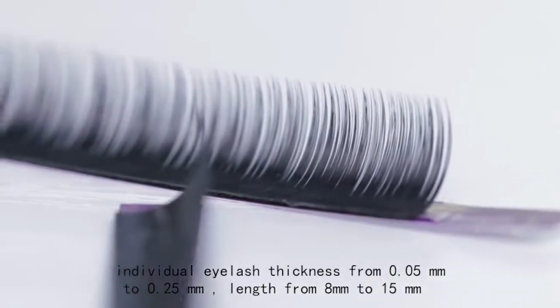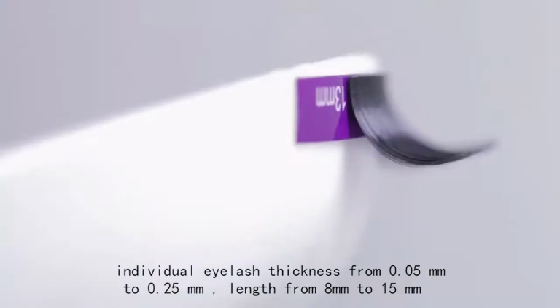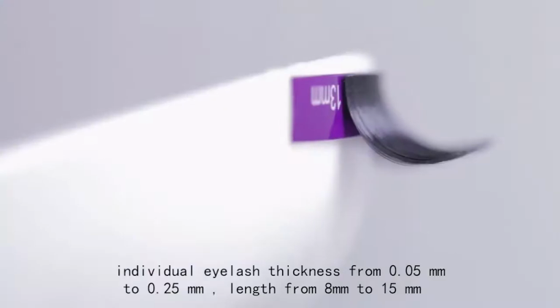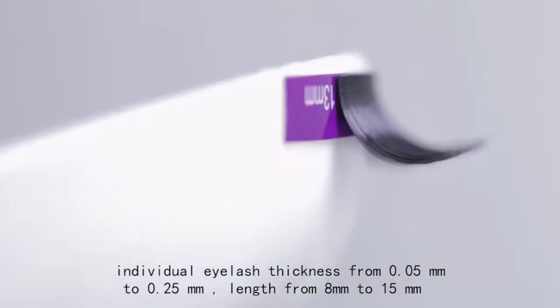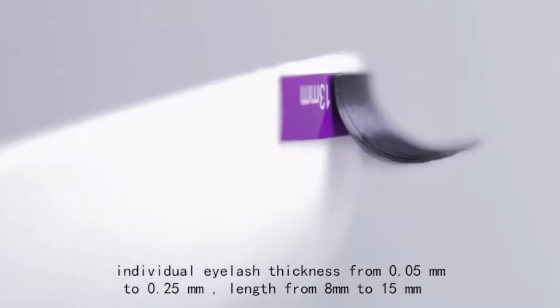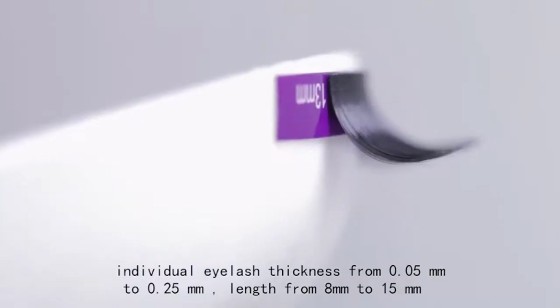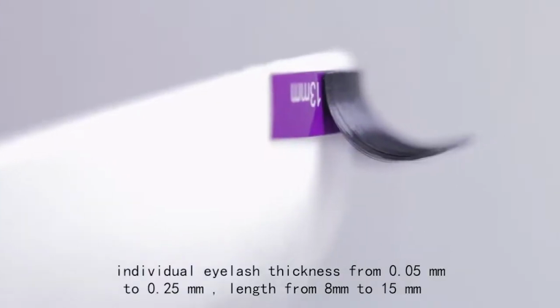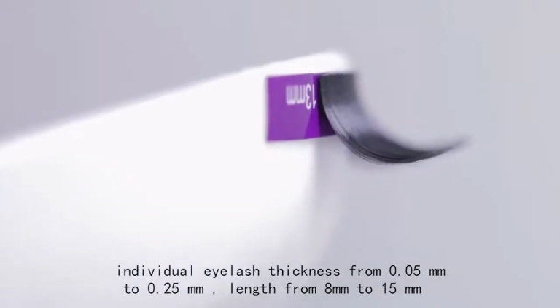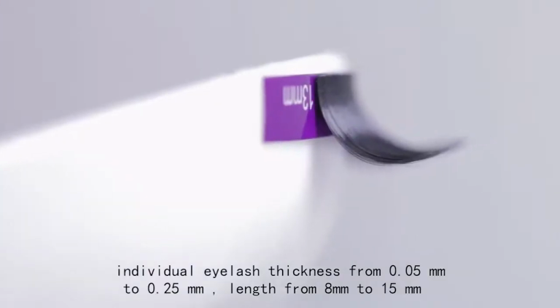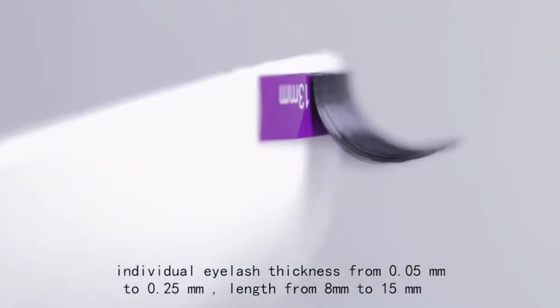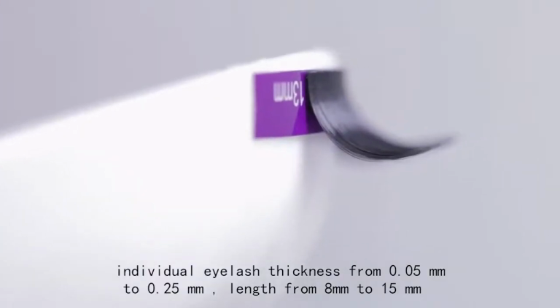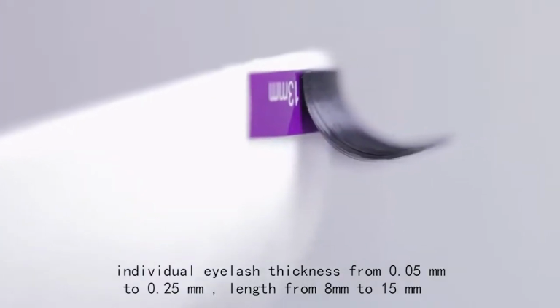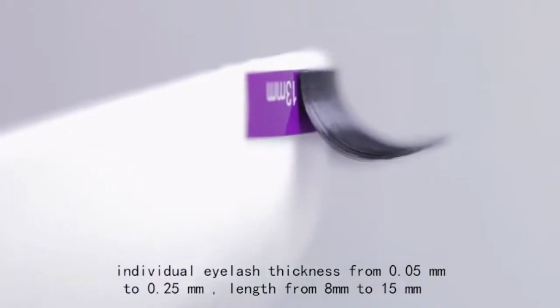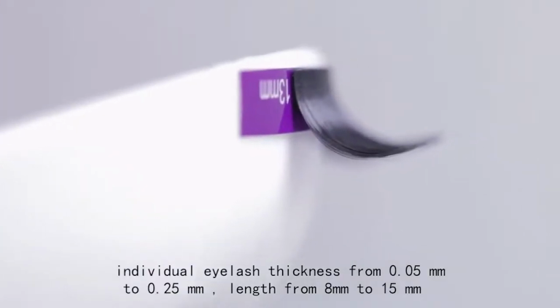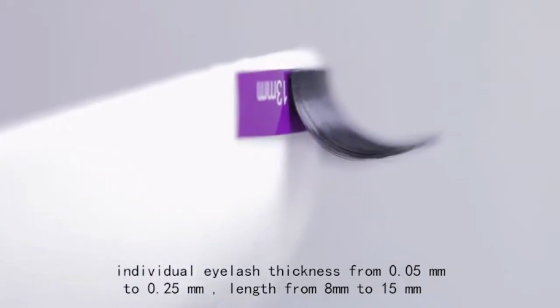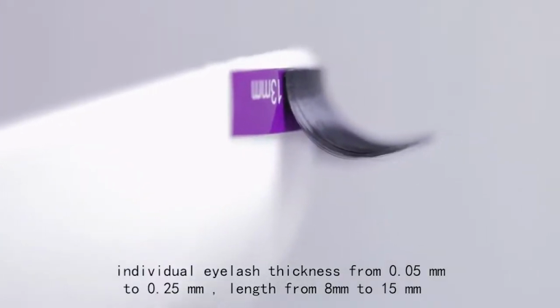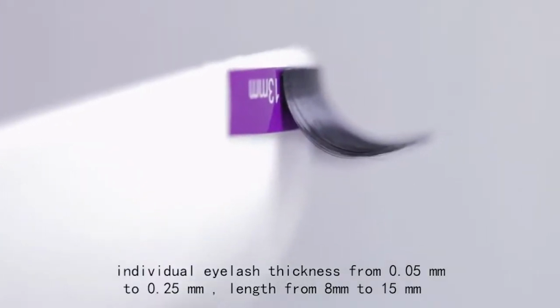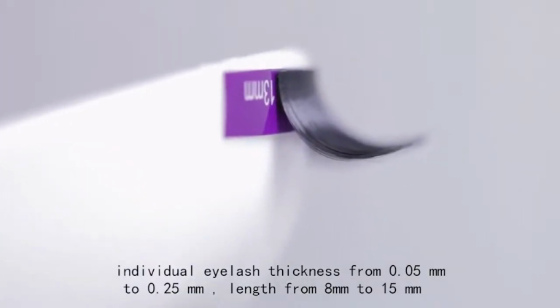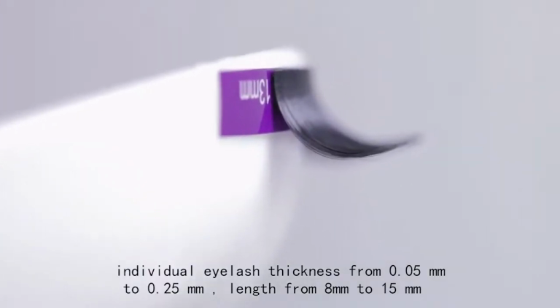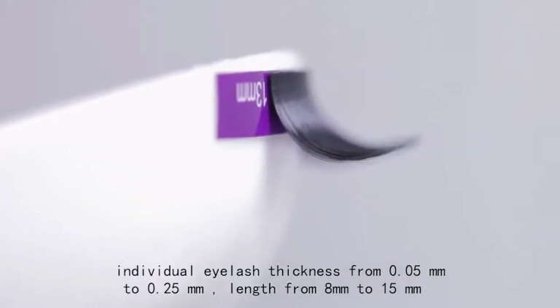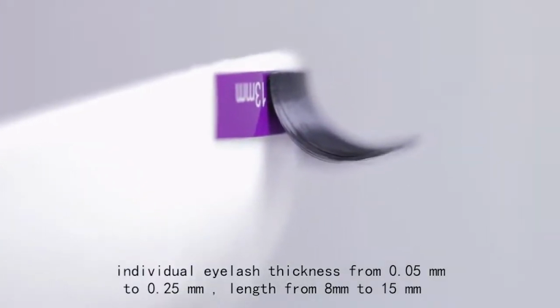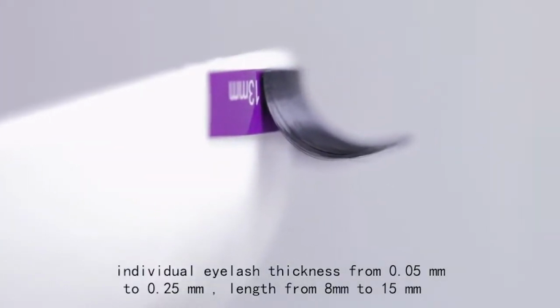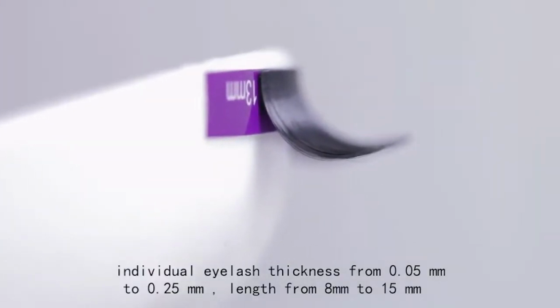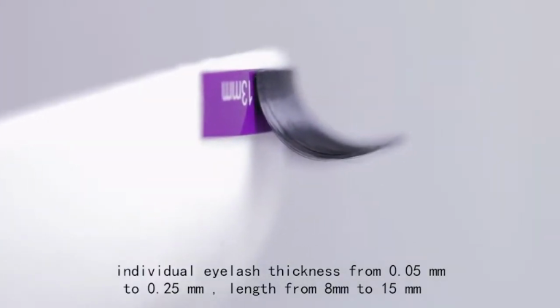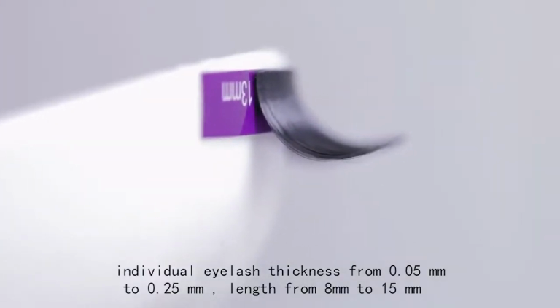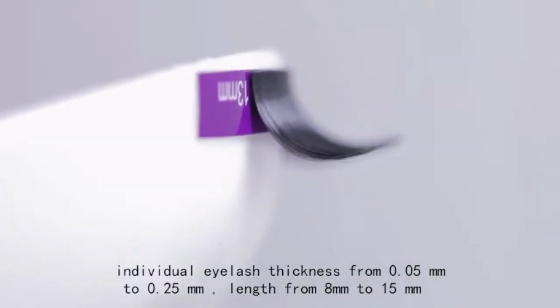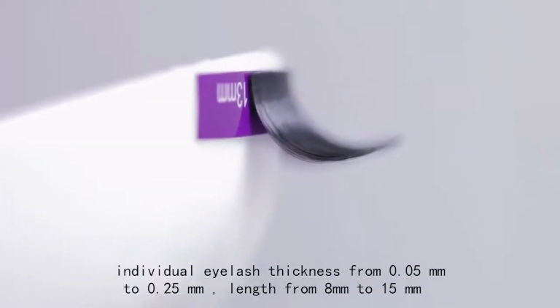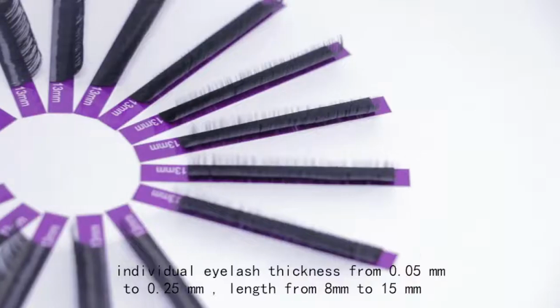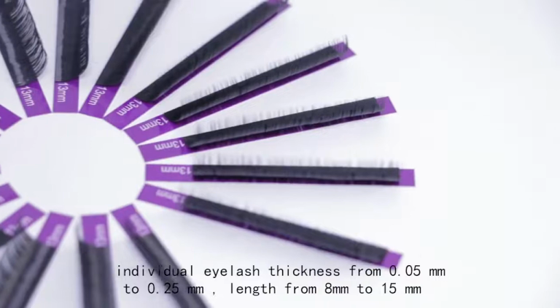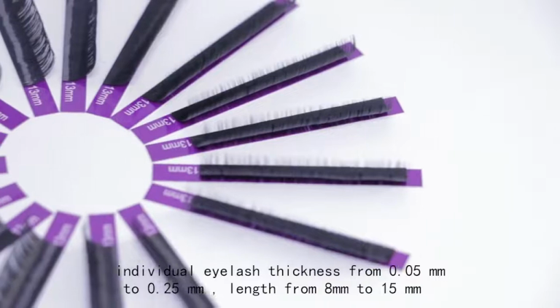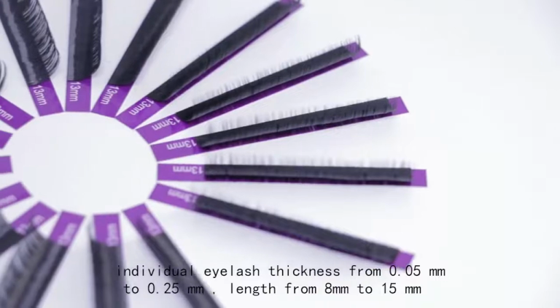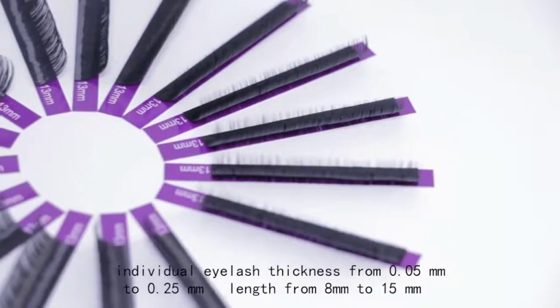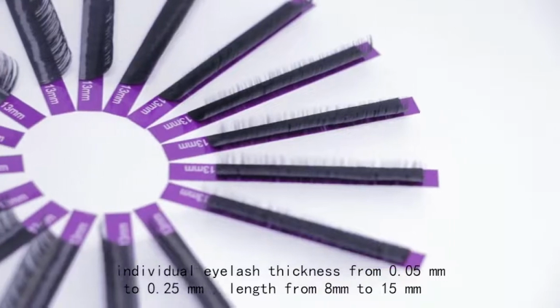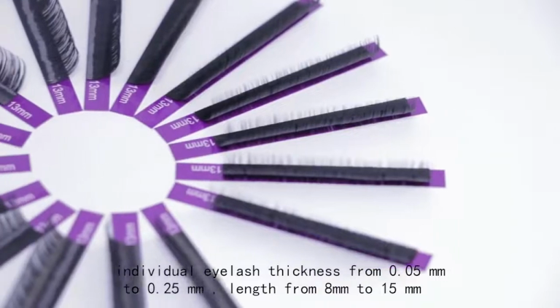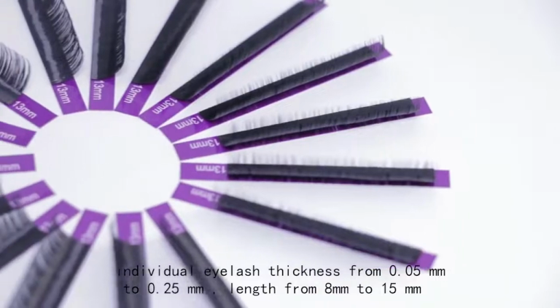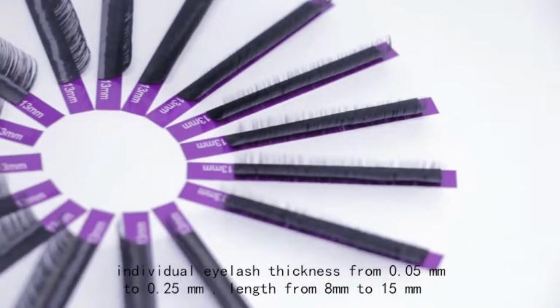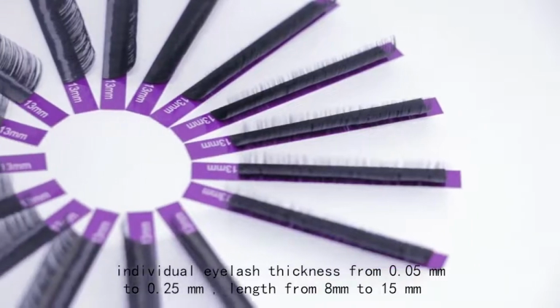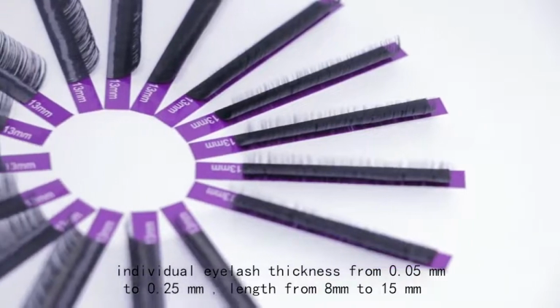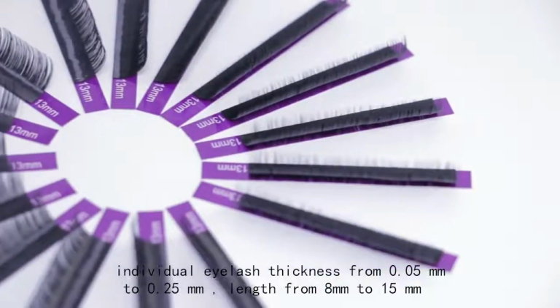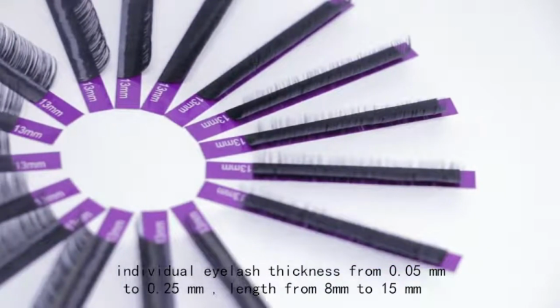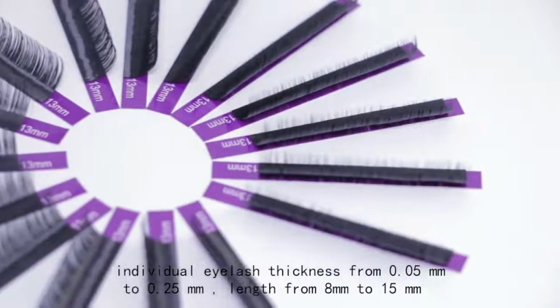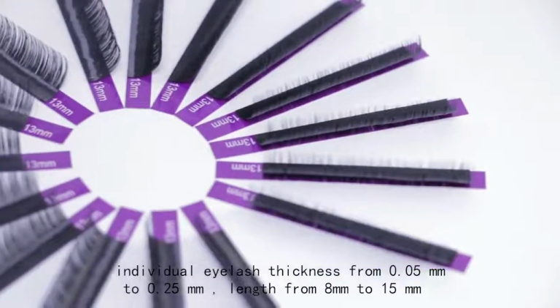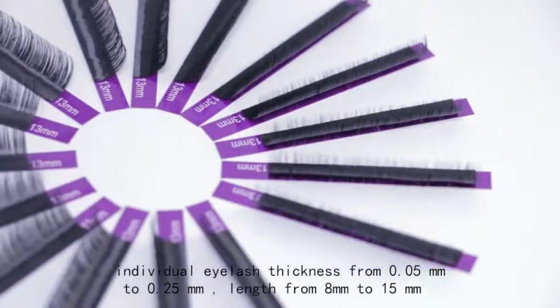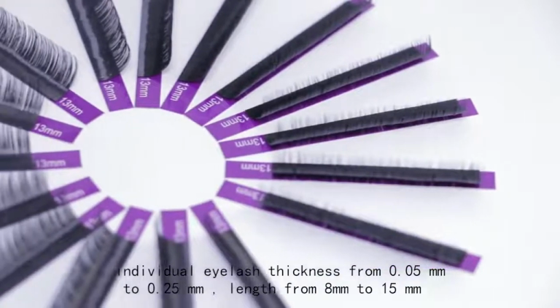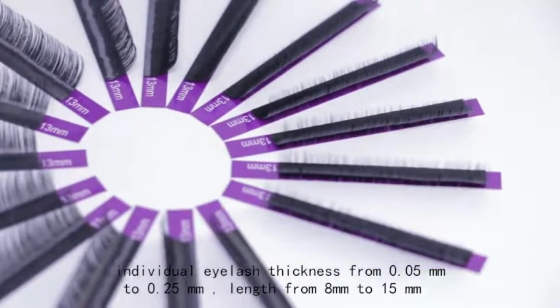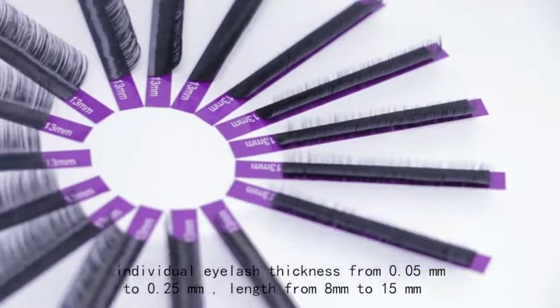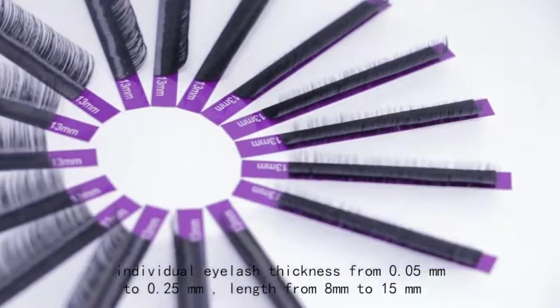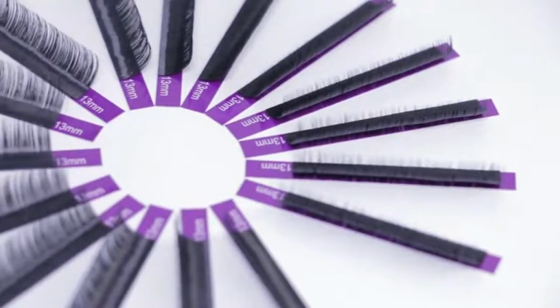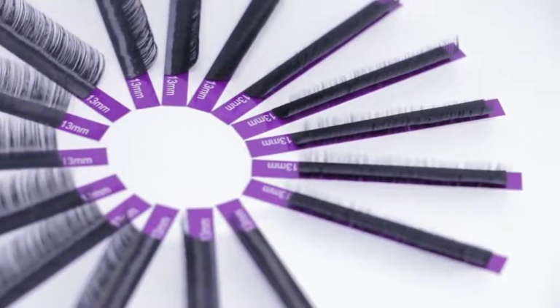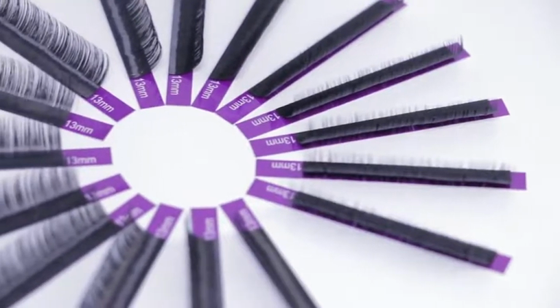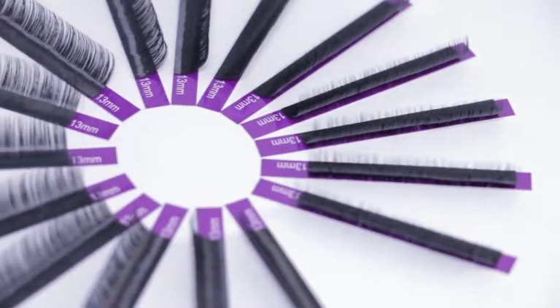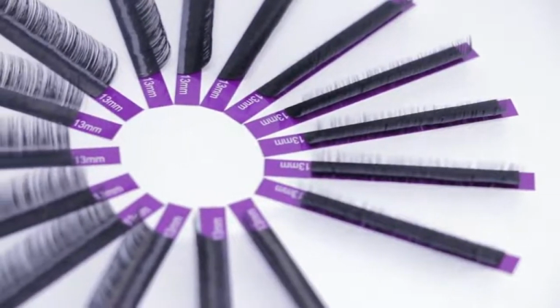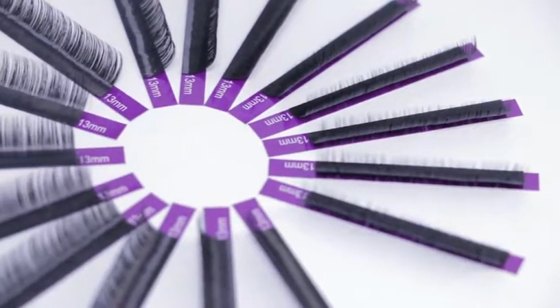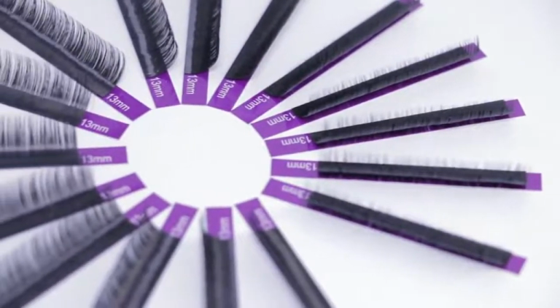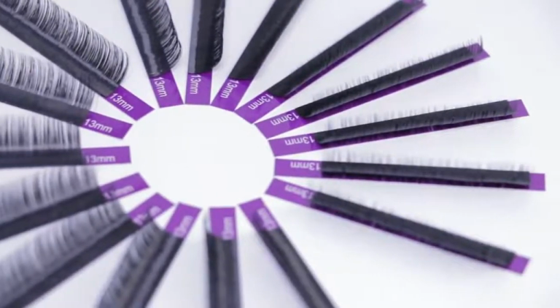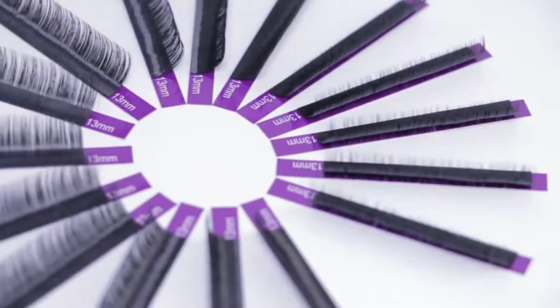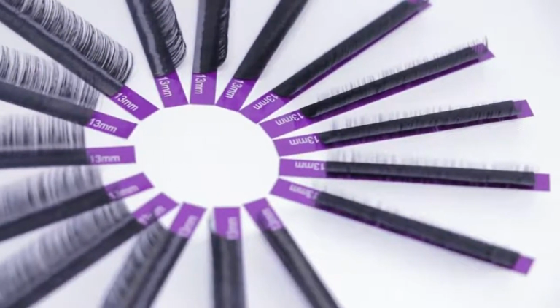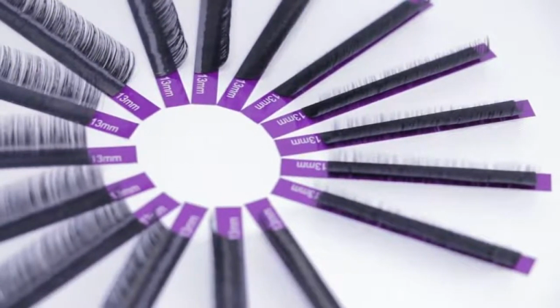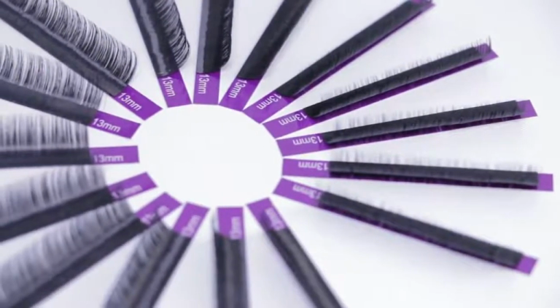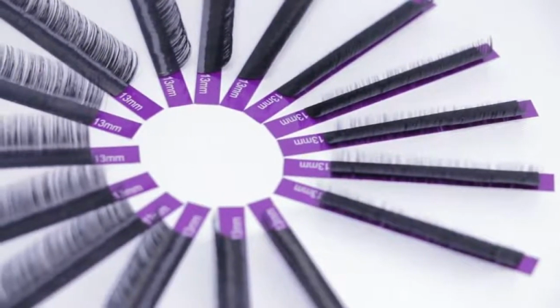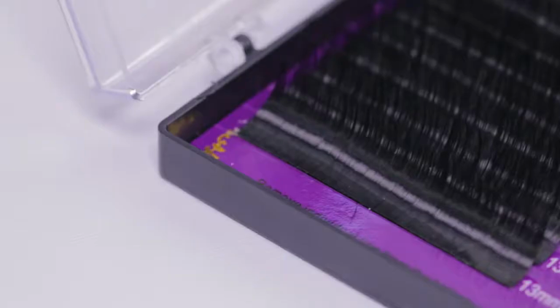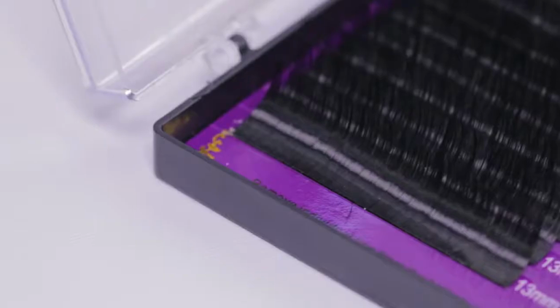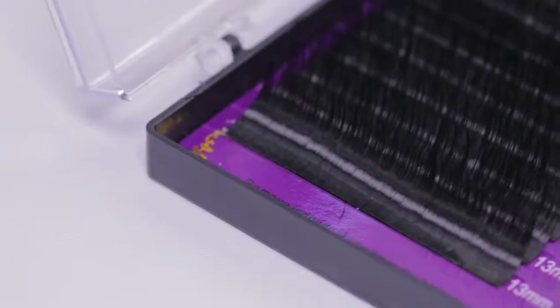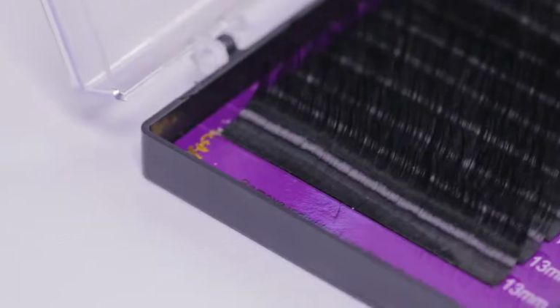The length ranges from 8 mm to 15 mm. We have four different strong curl standards.